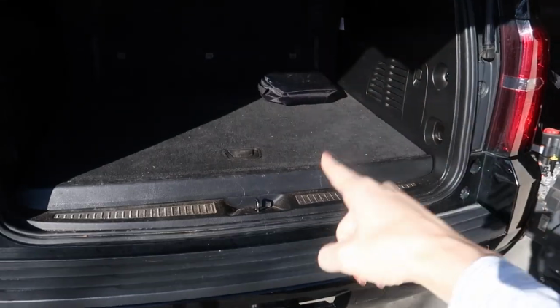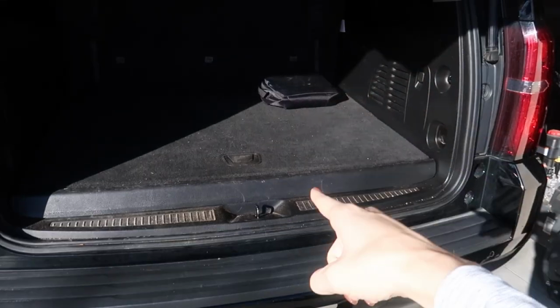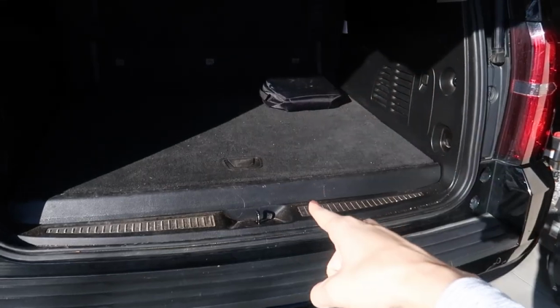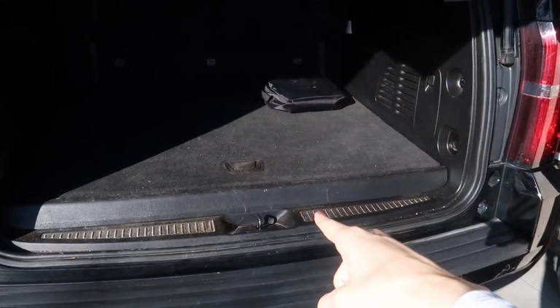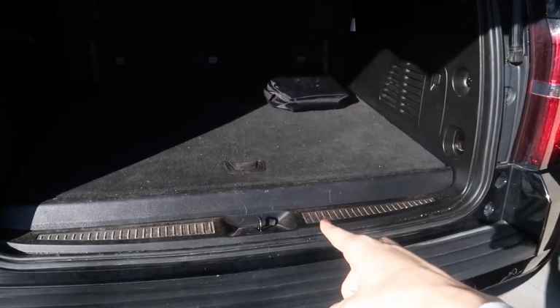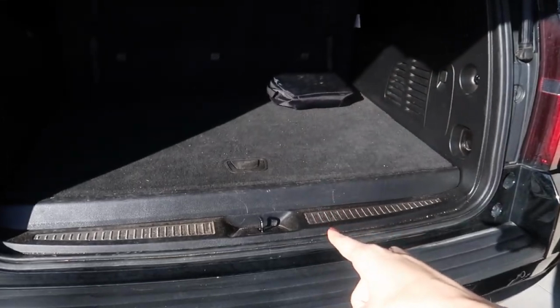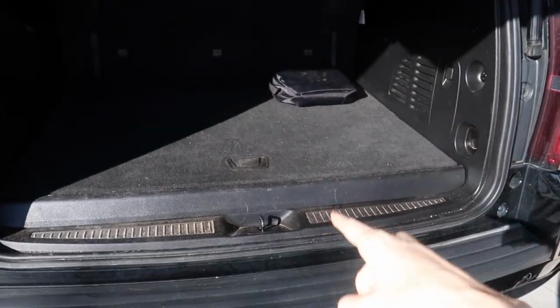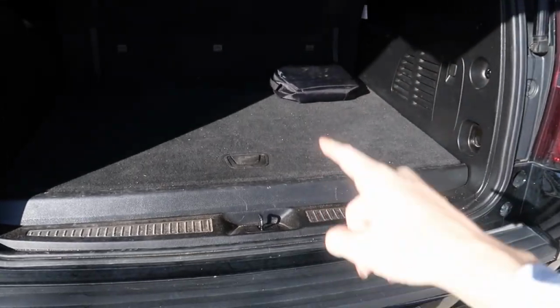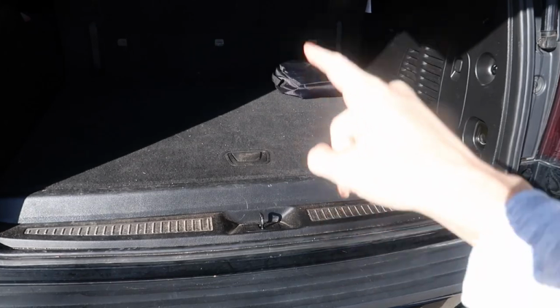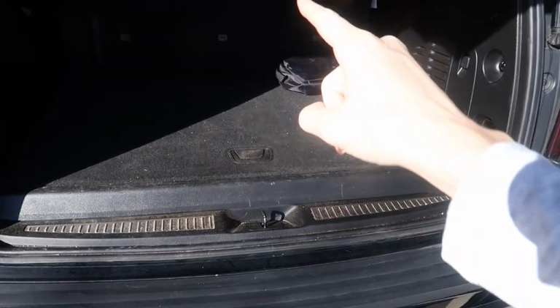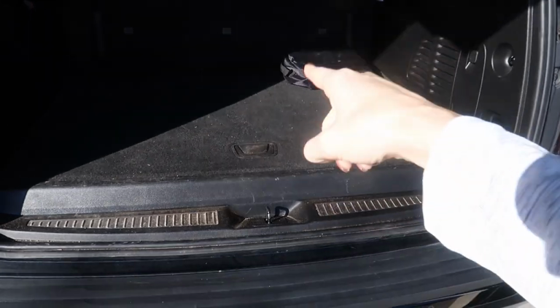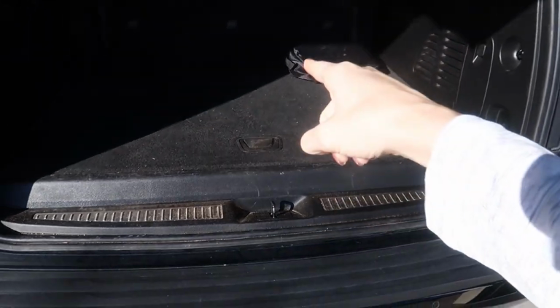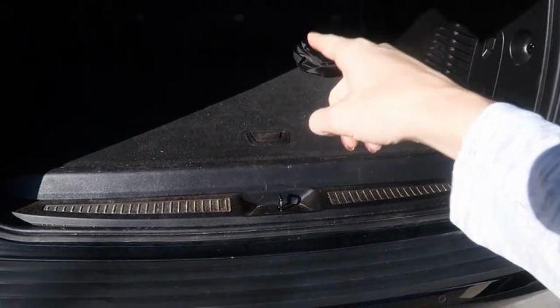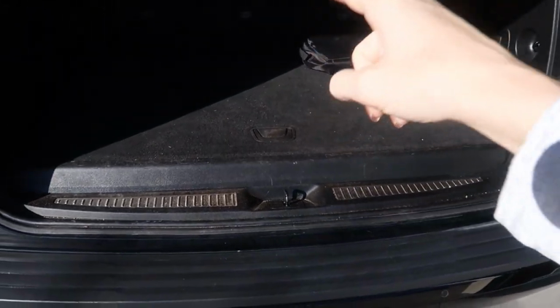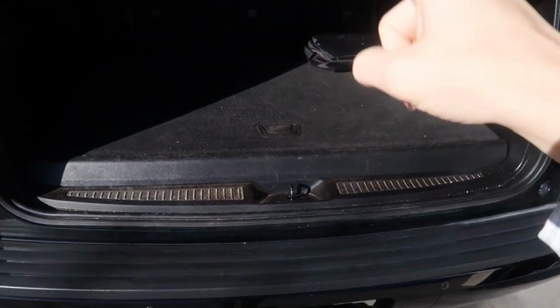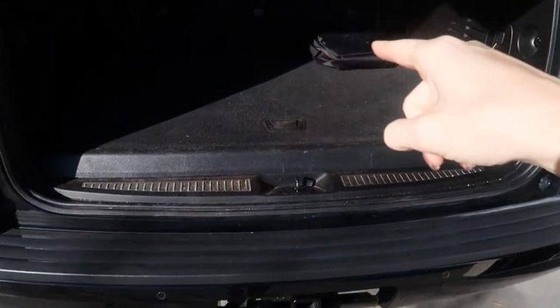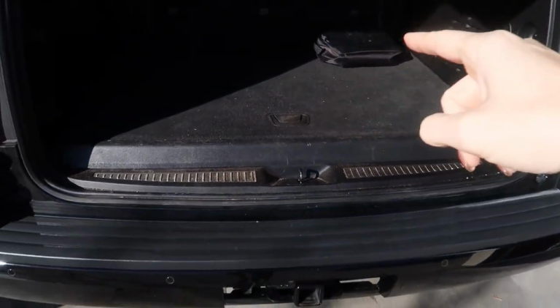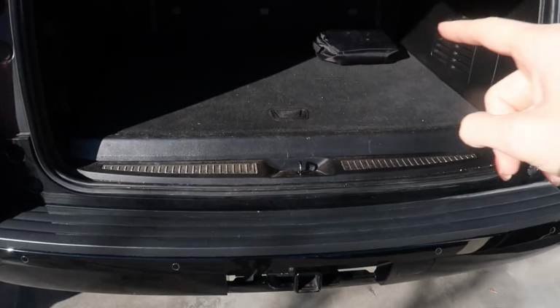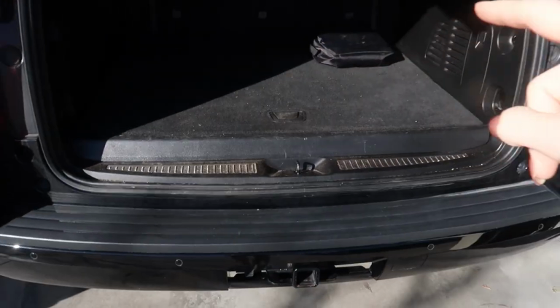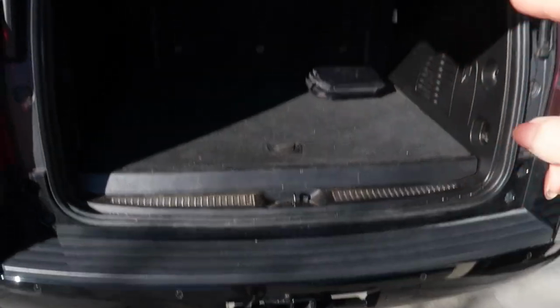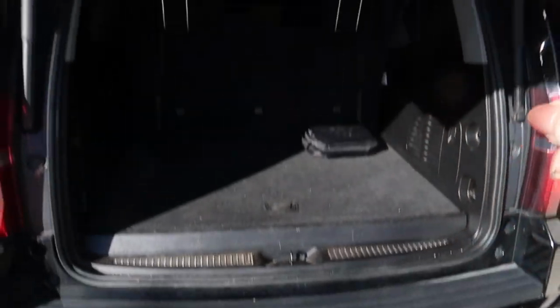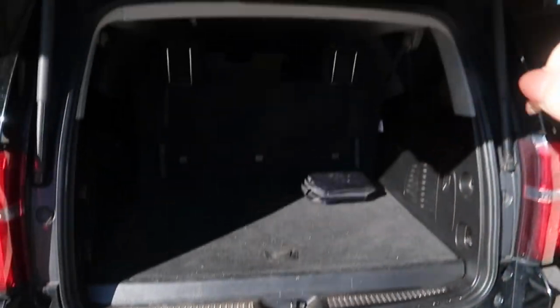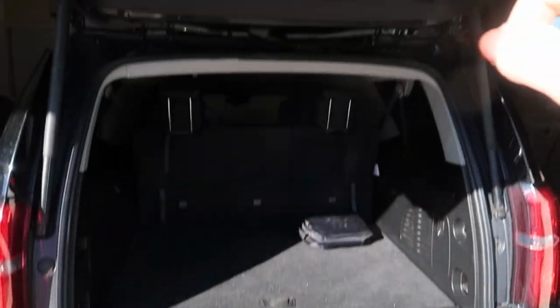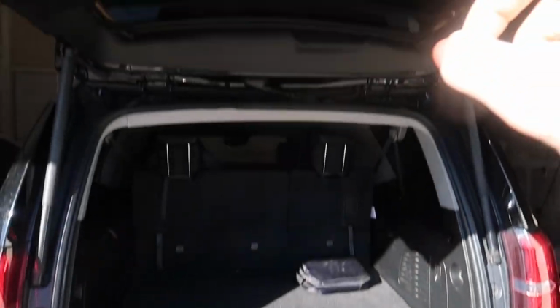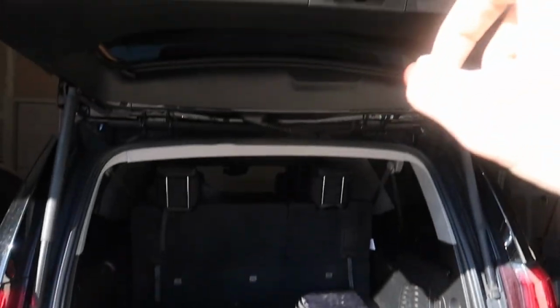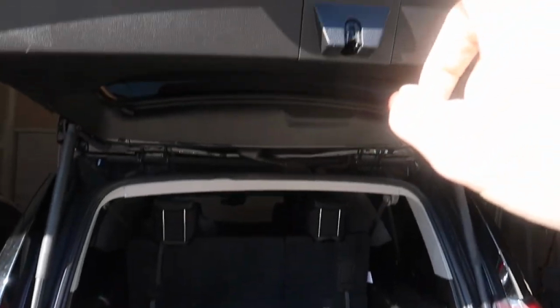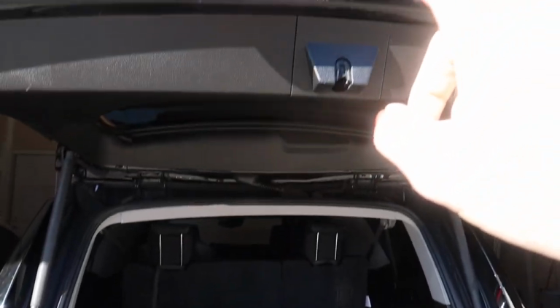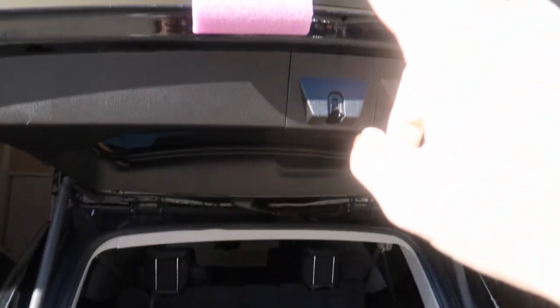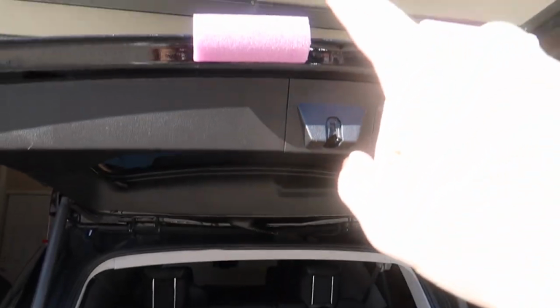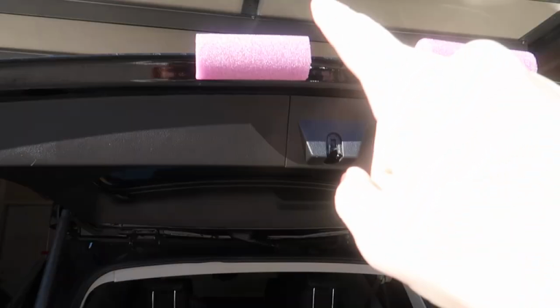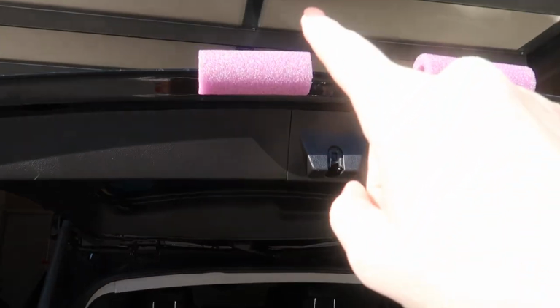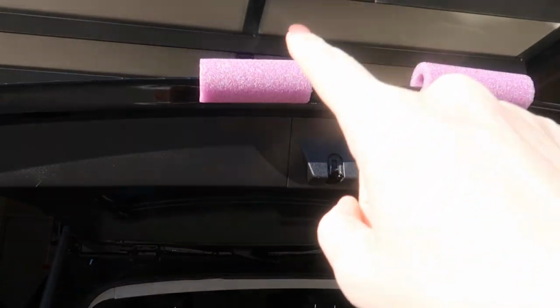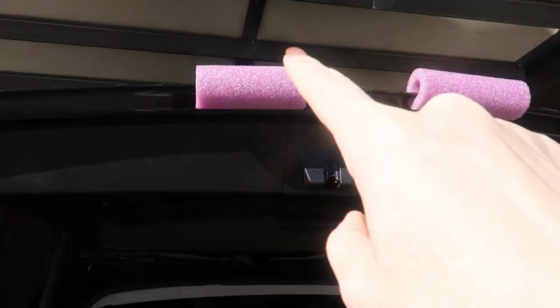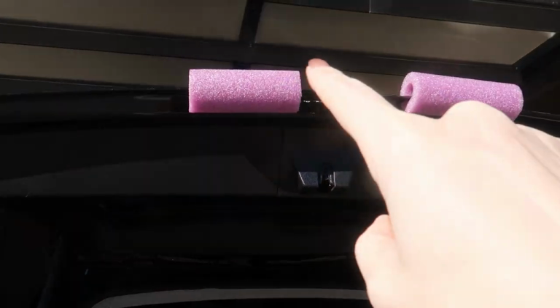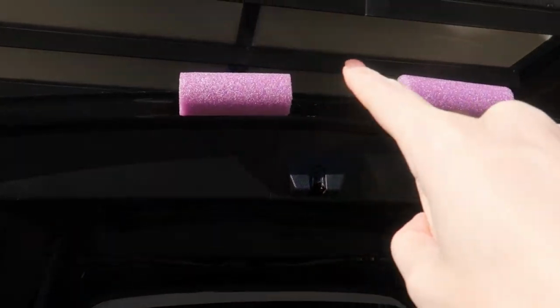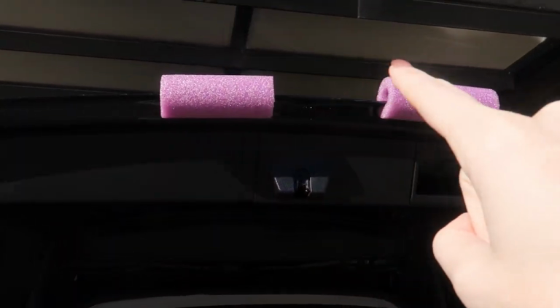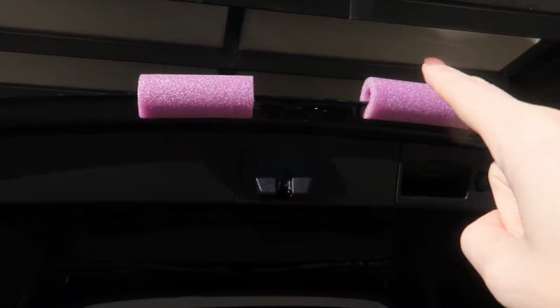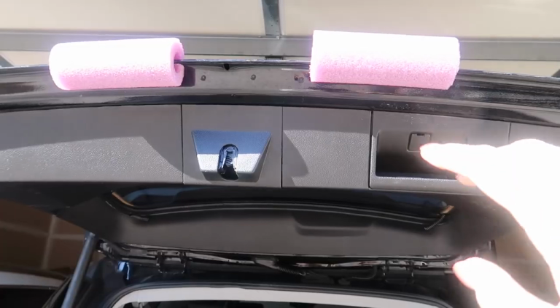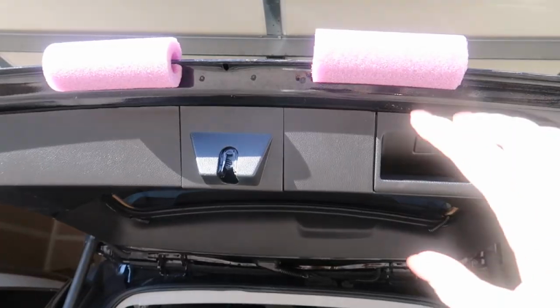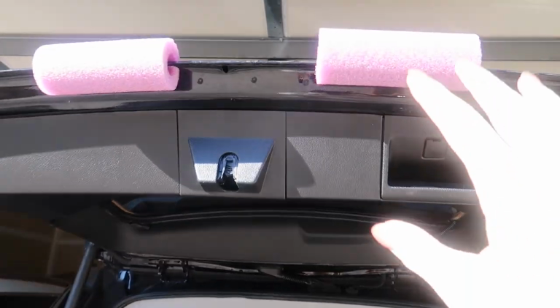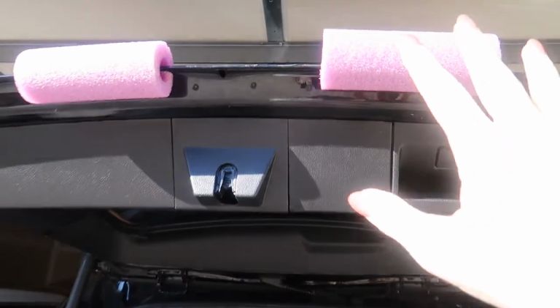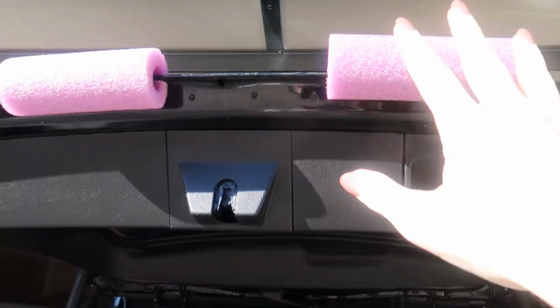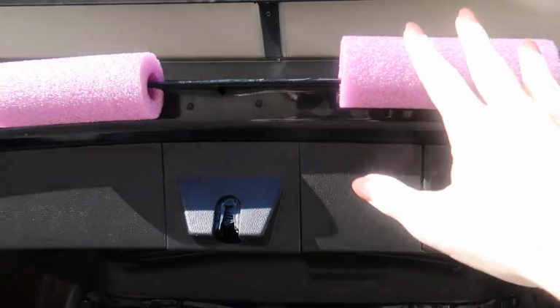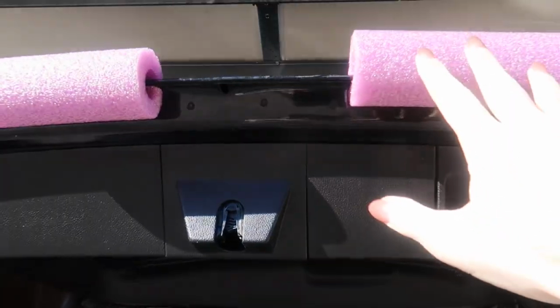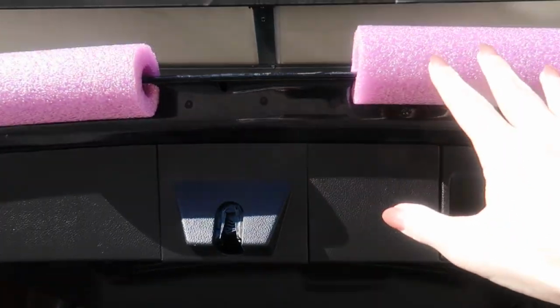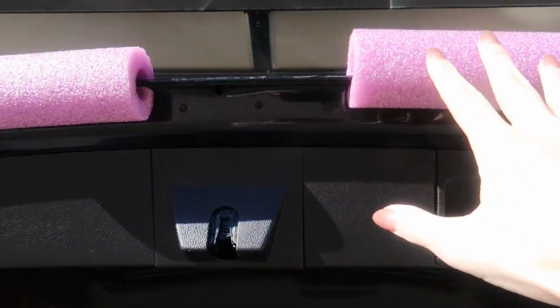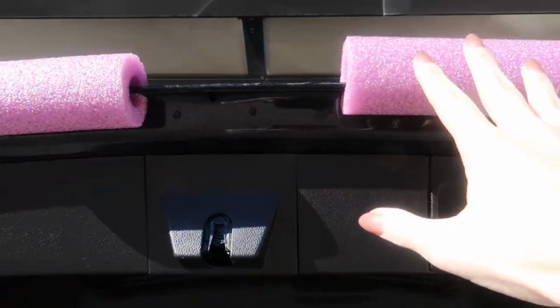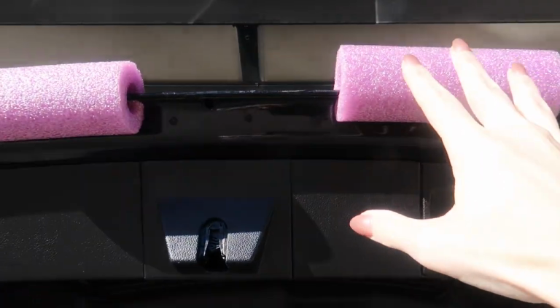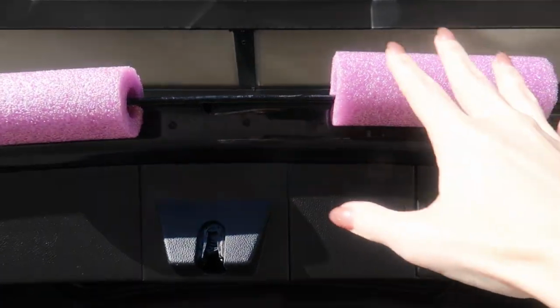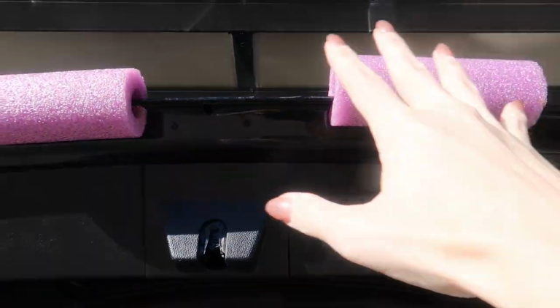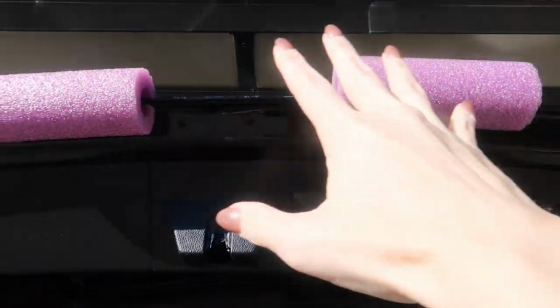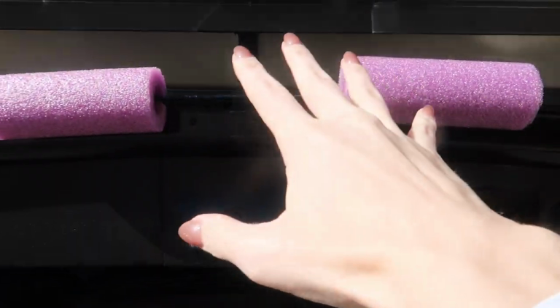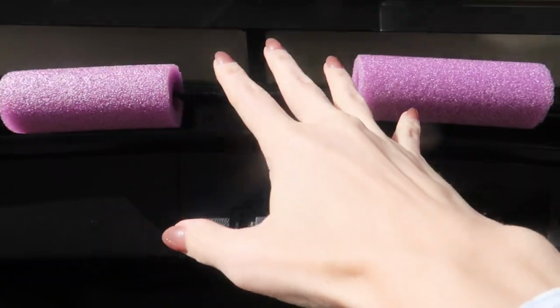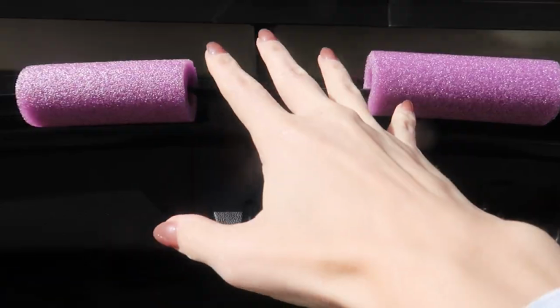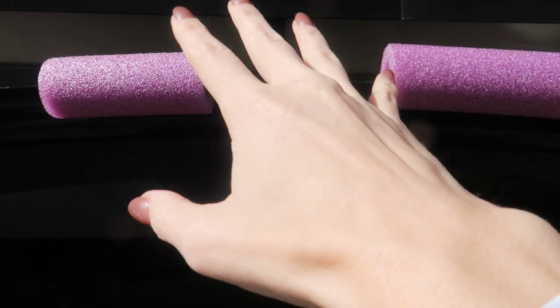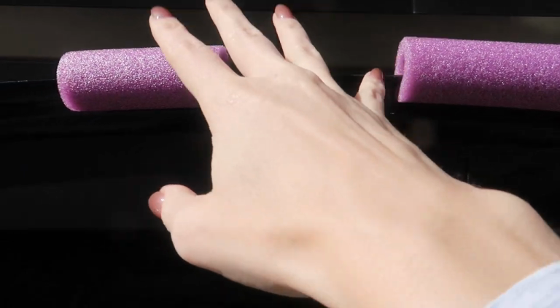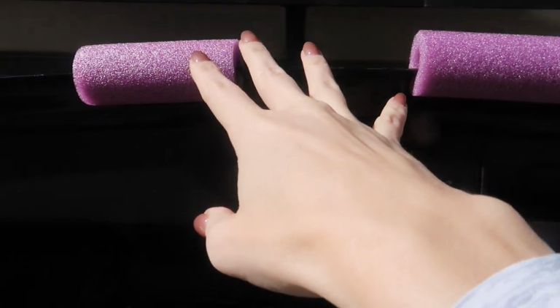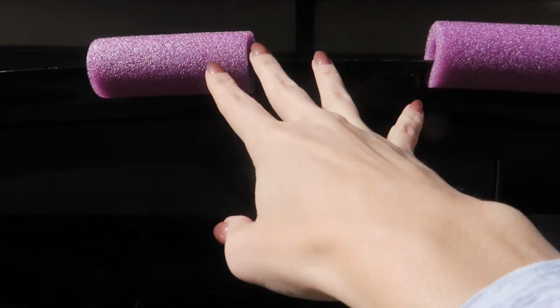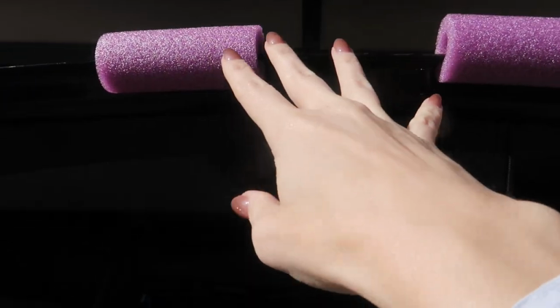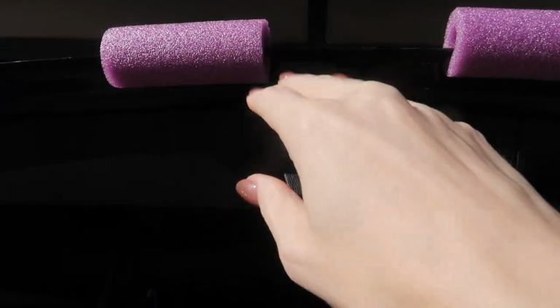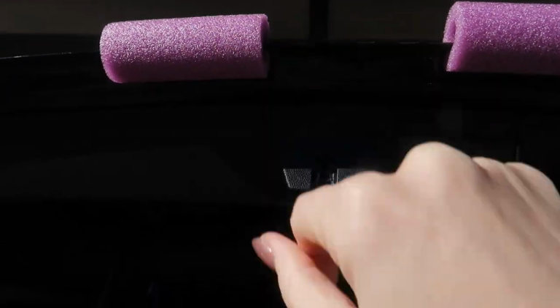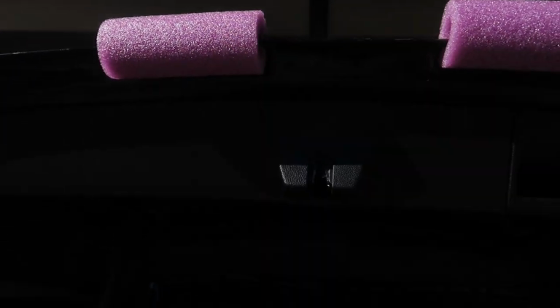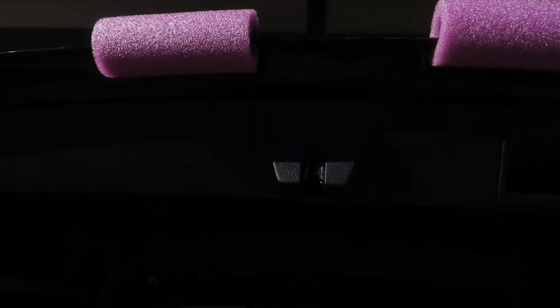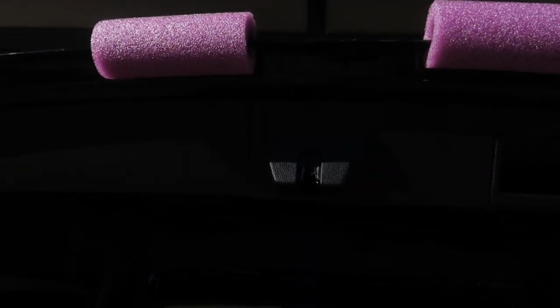Are you hauling something such as wood or a ladder and do not want to scratch up your vehicle? A little pool noodle will do just the trick.